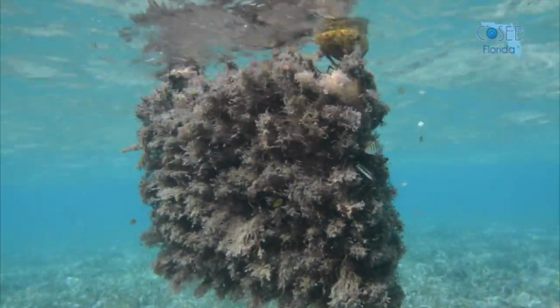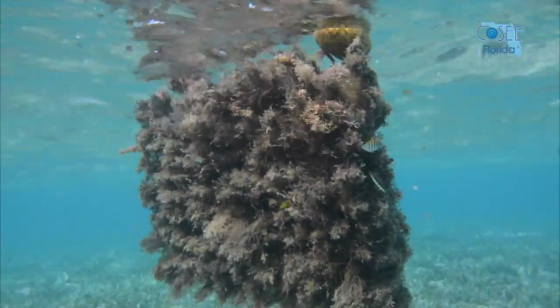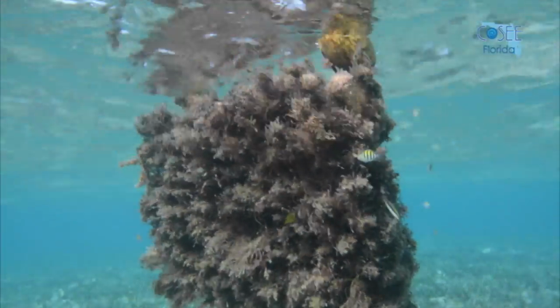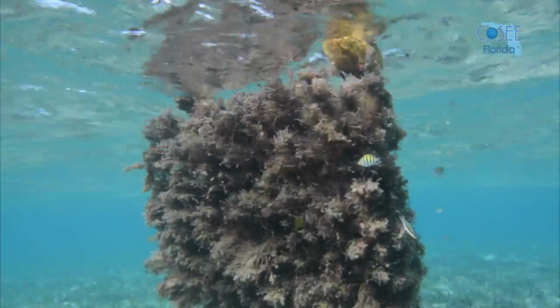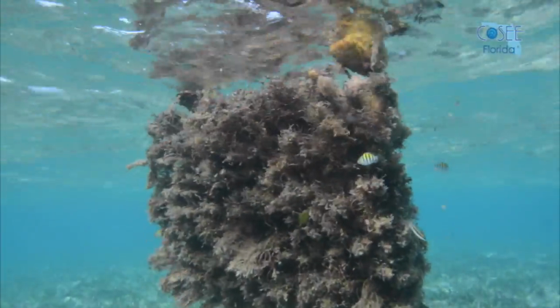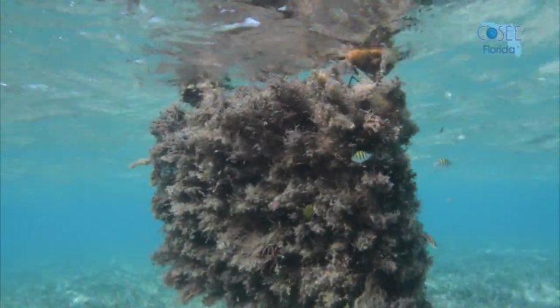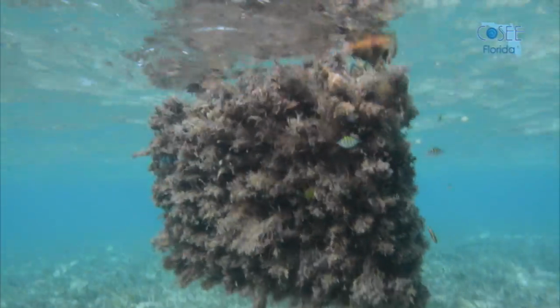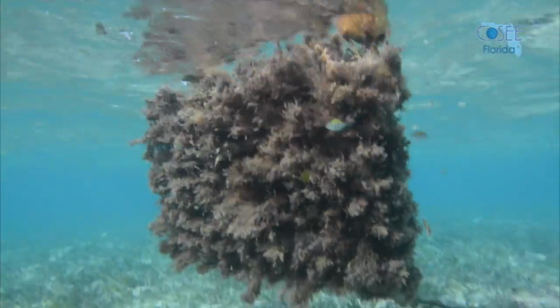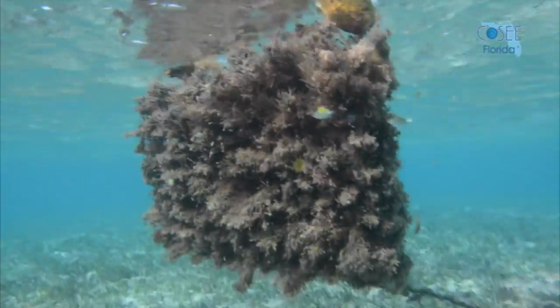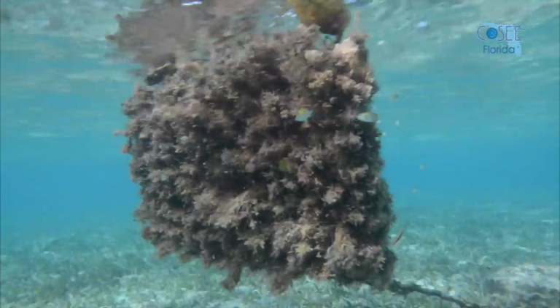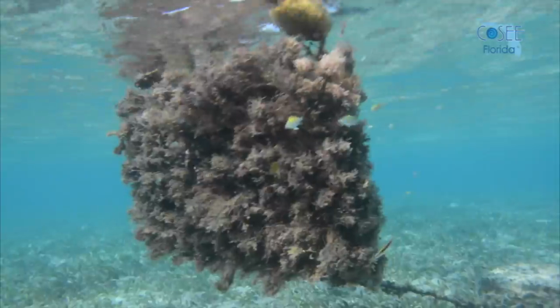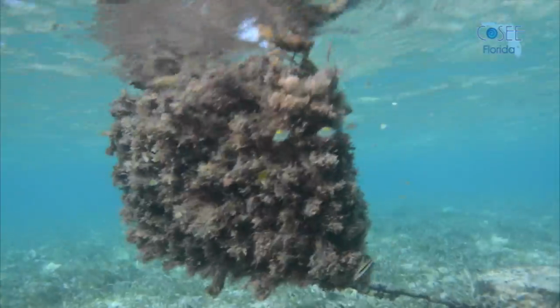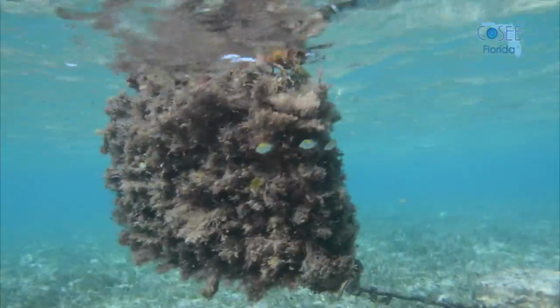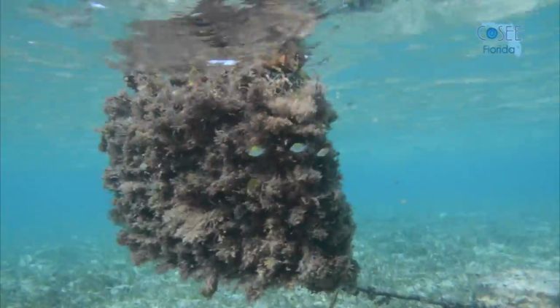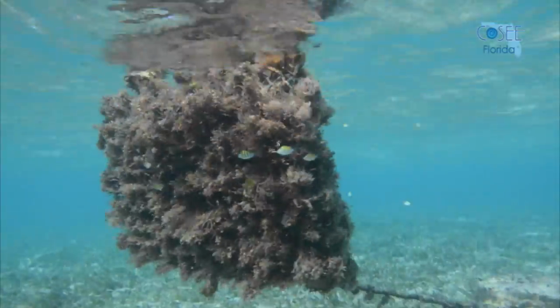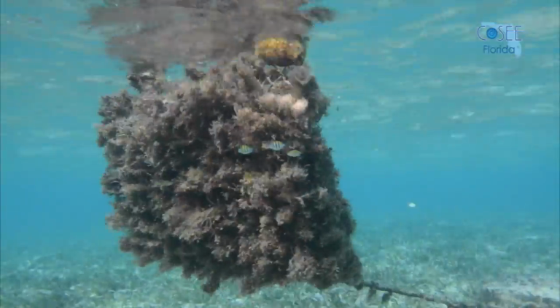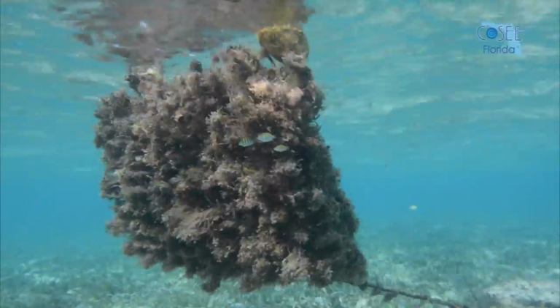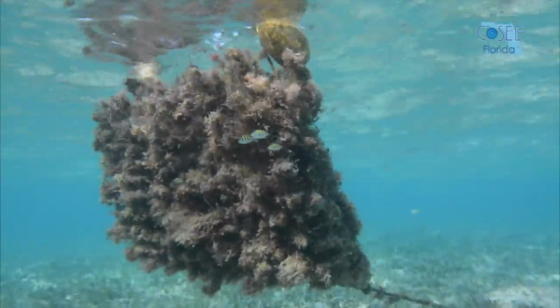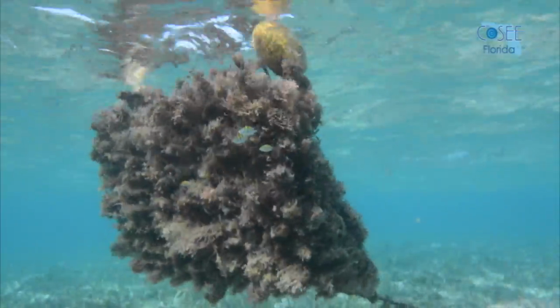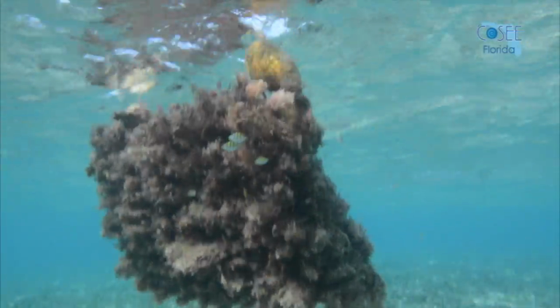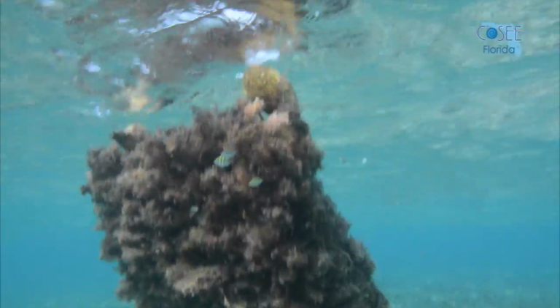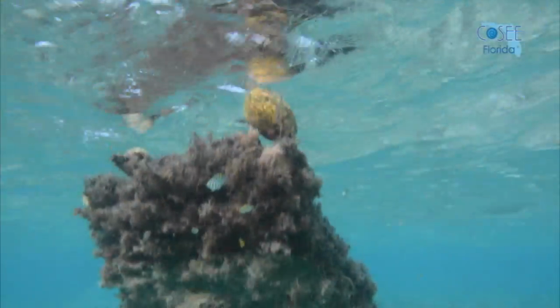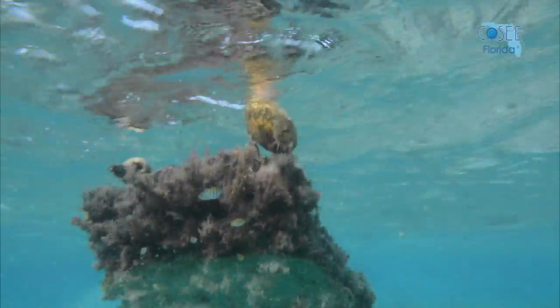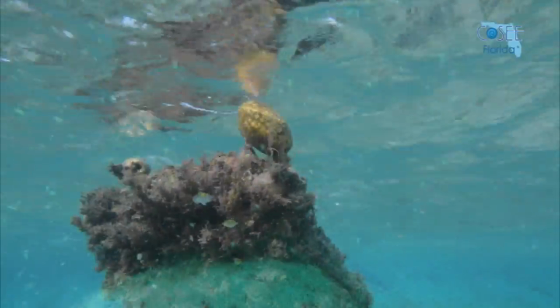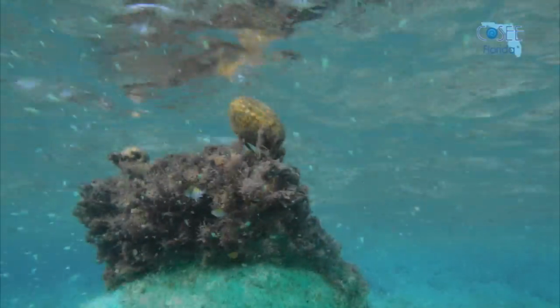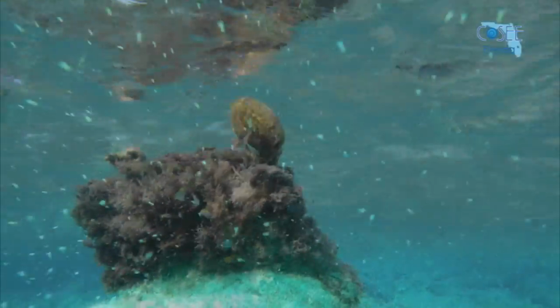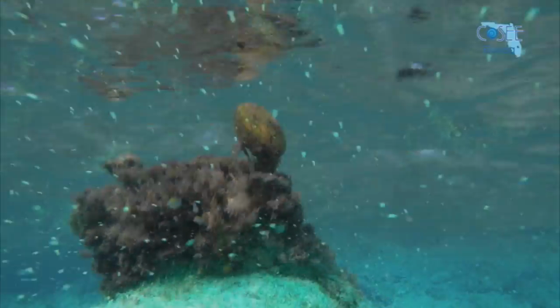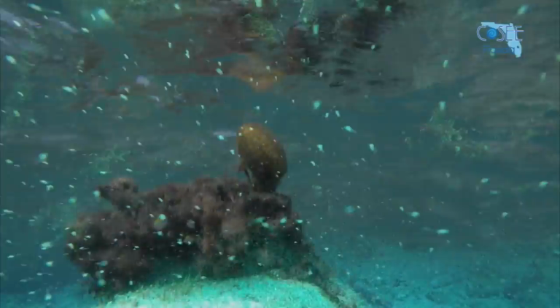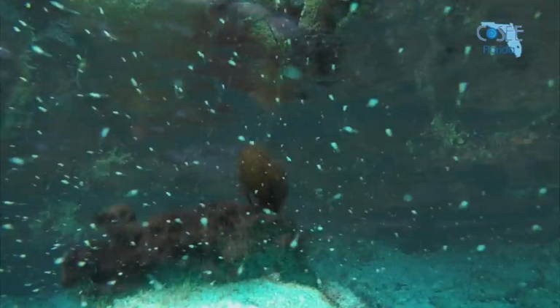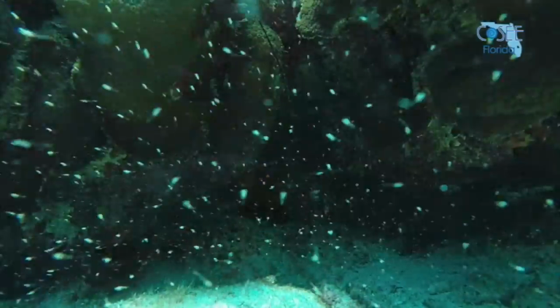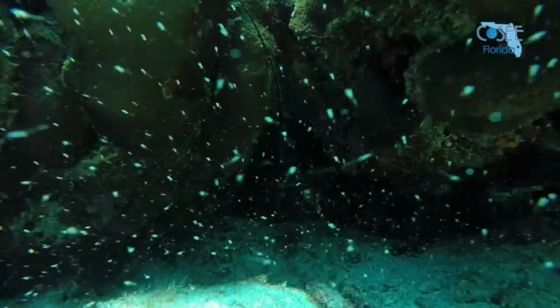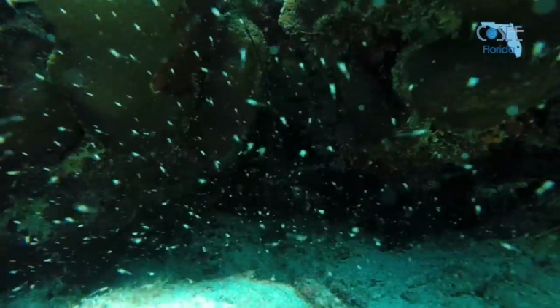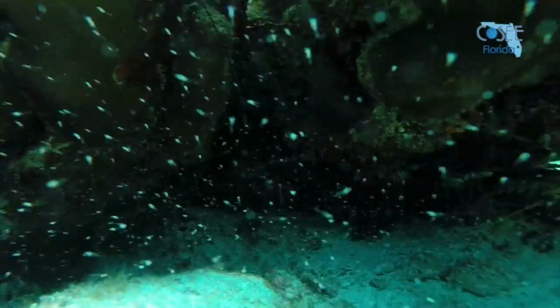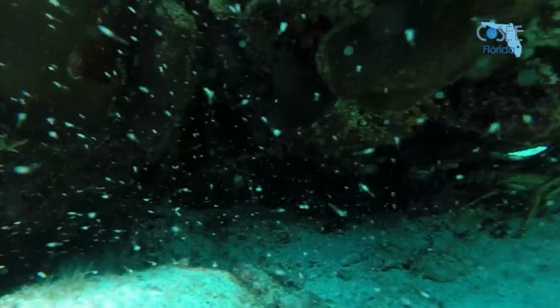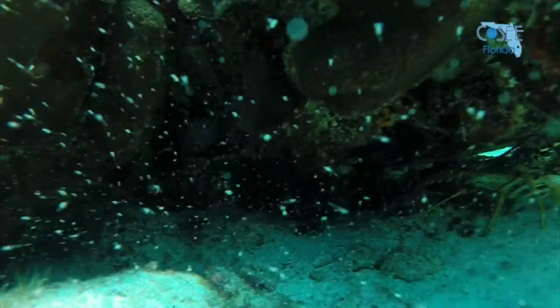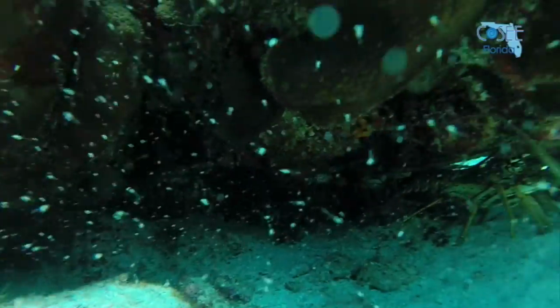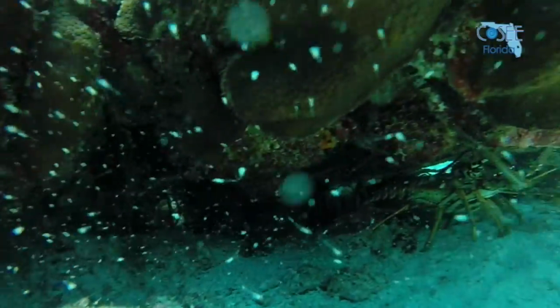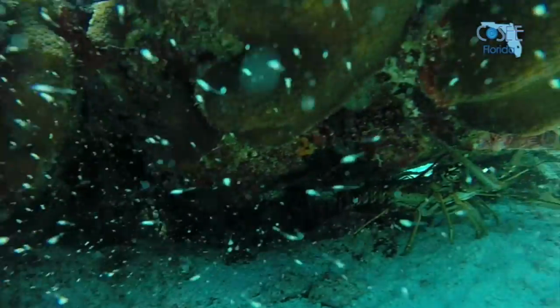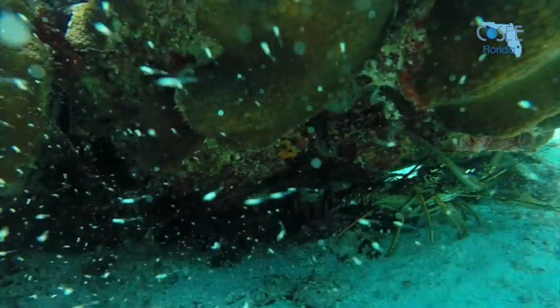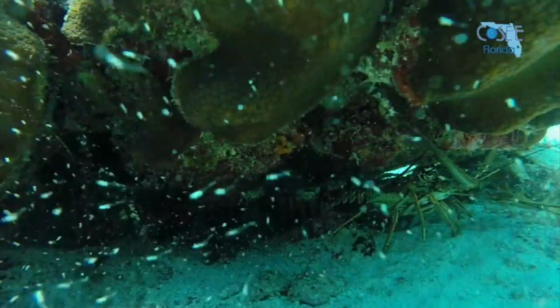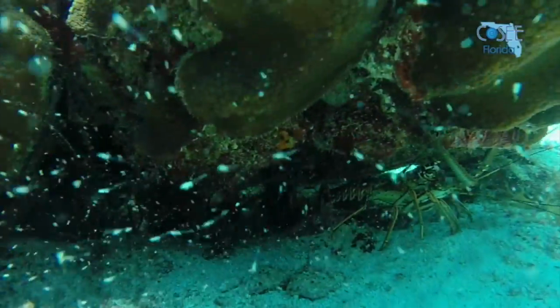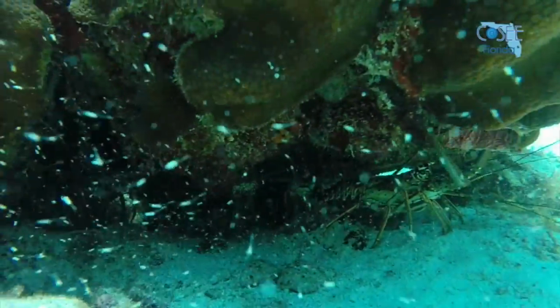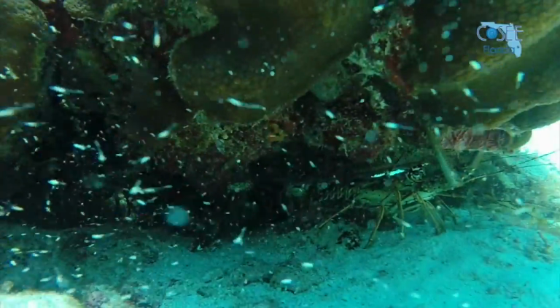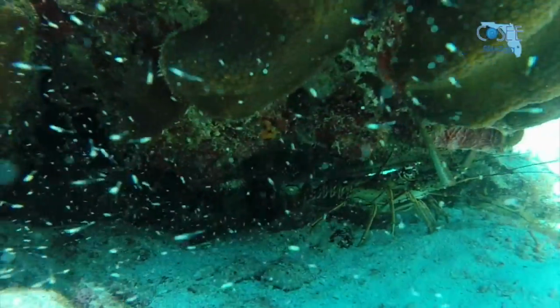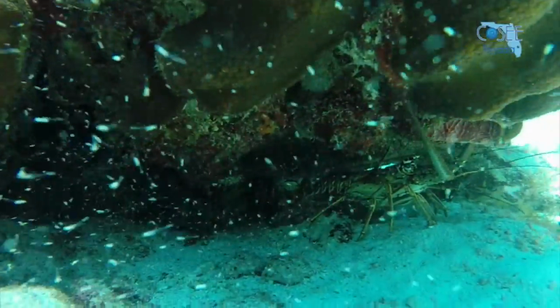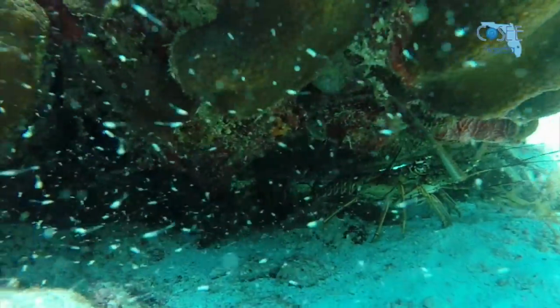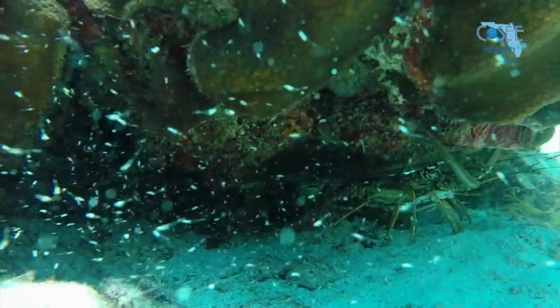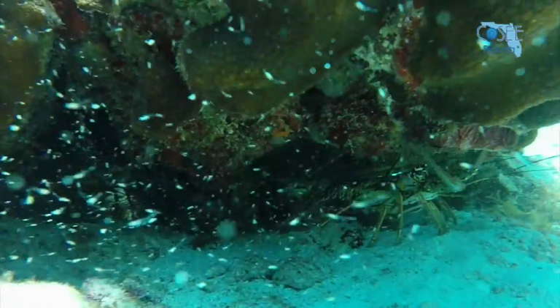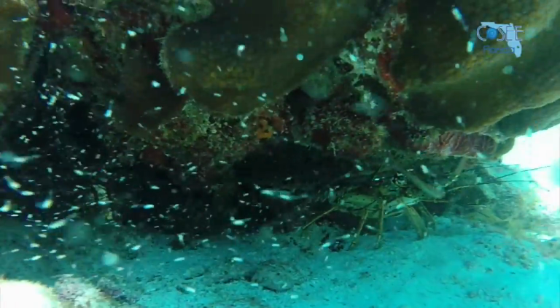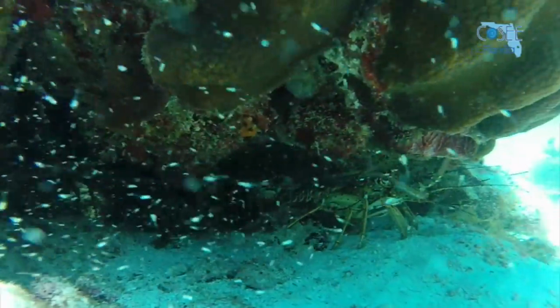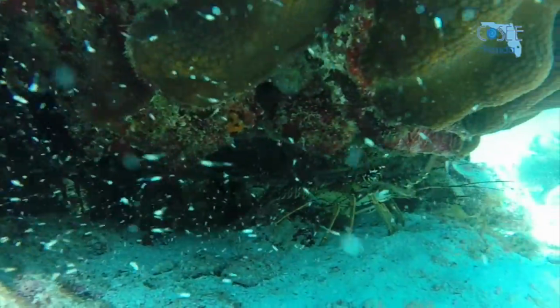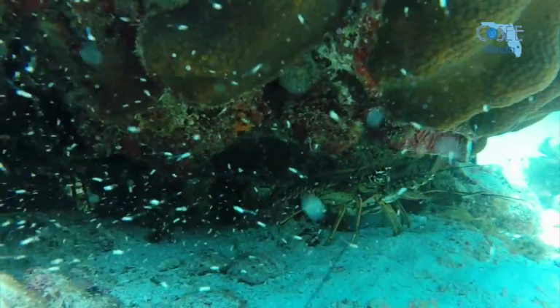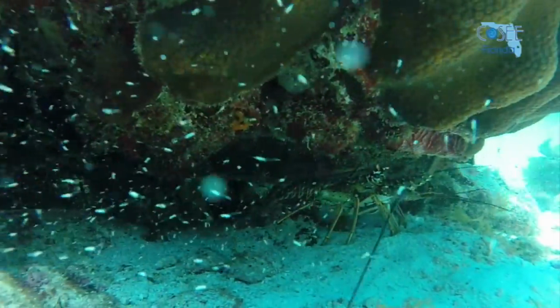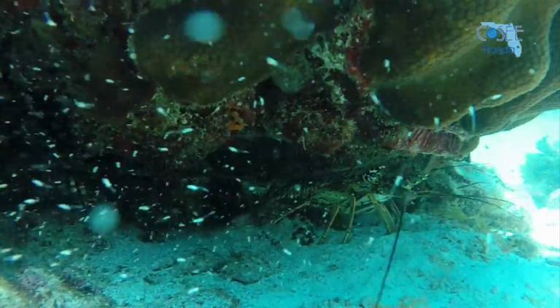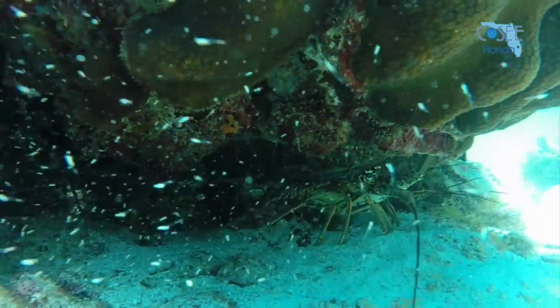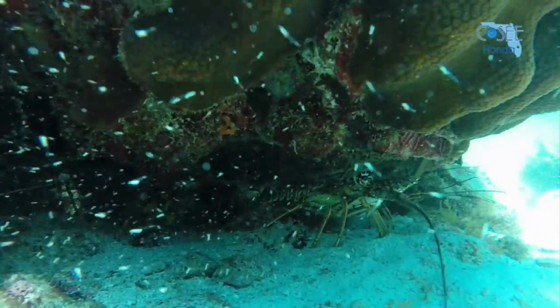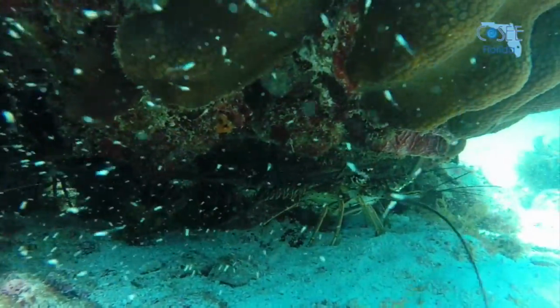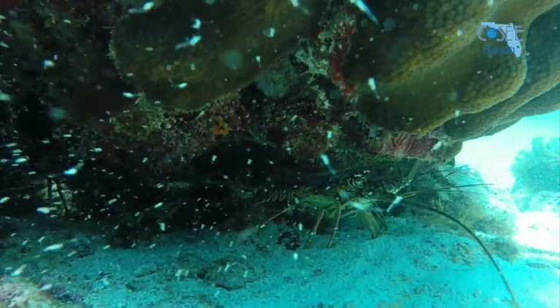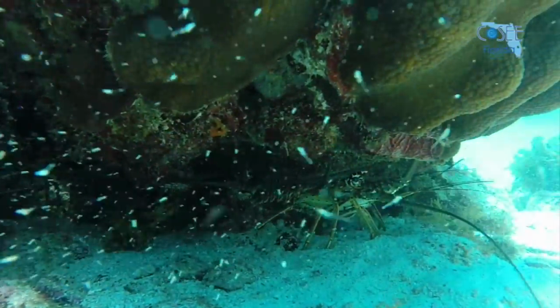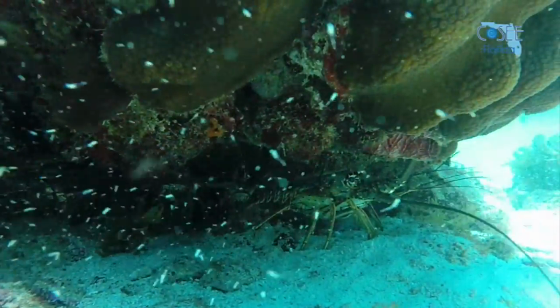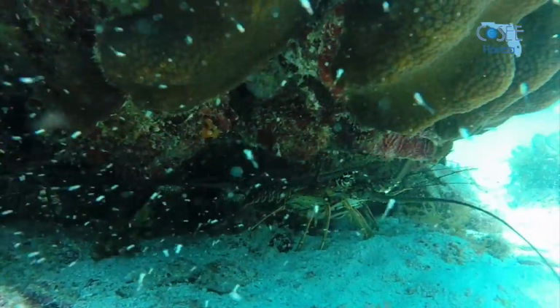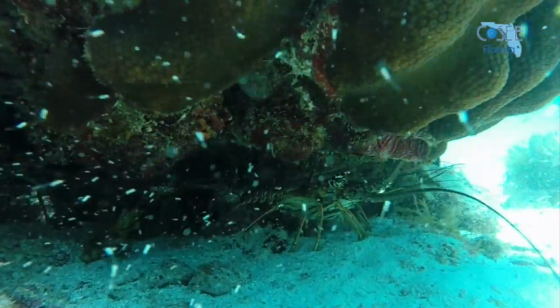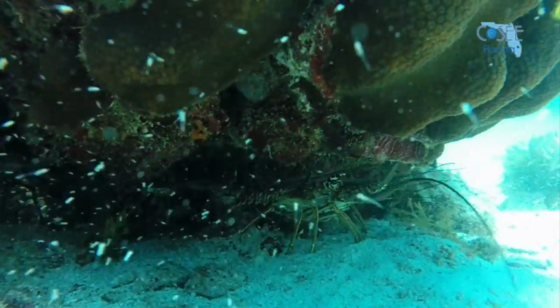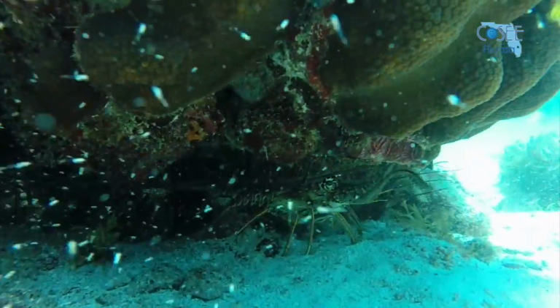Then they move into the seagrass beds, and finally into the coral reefs as they grow, where they live for the rest of their lives.